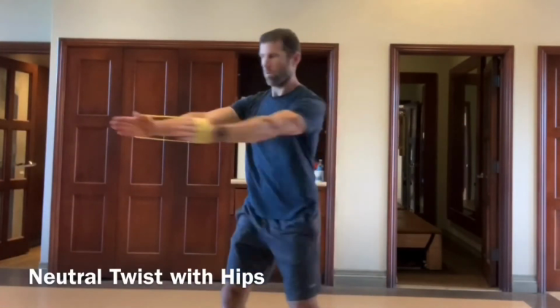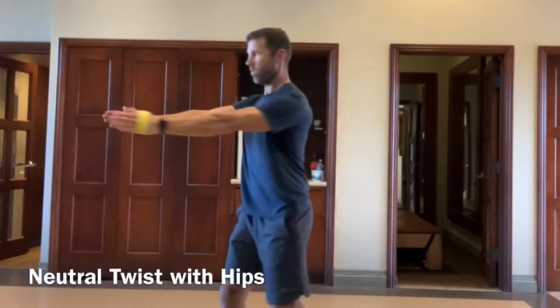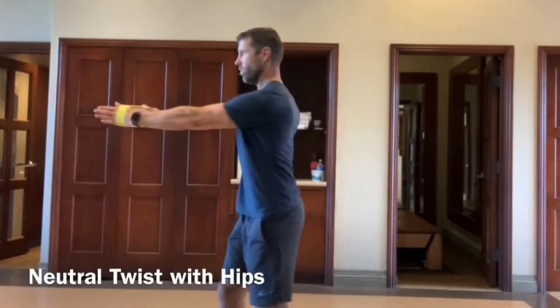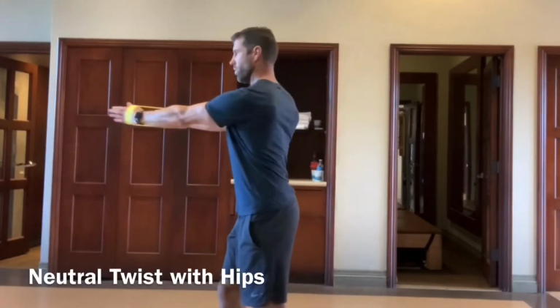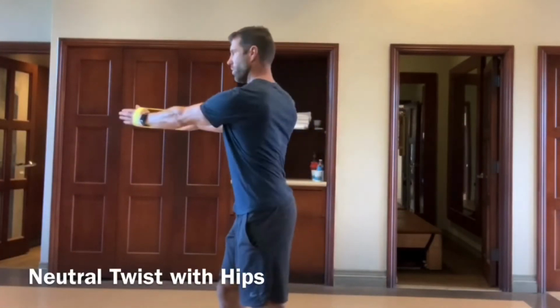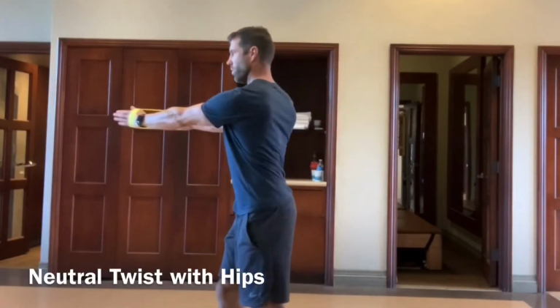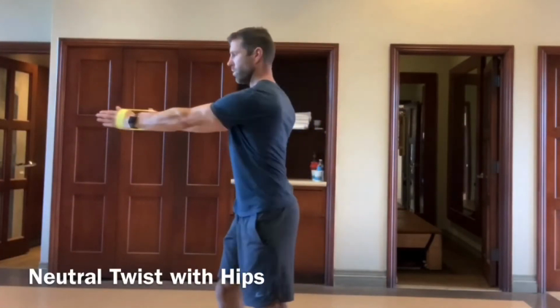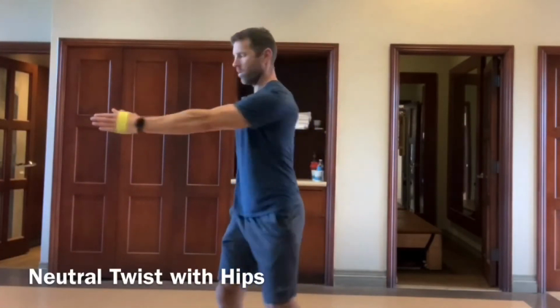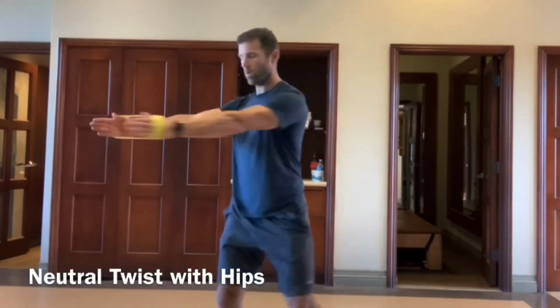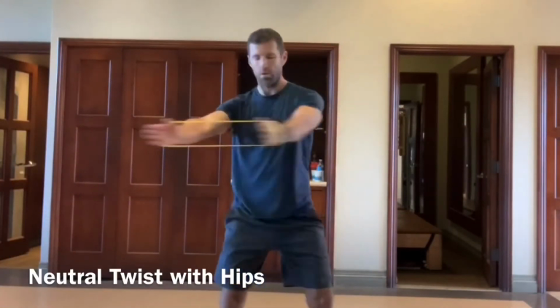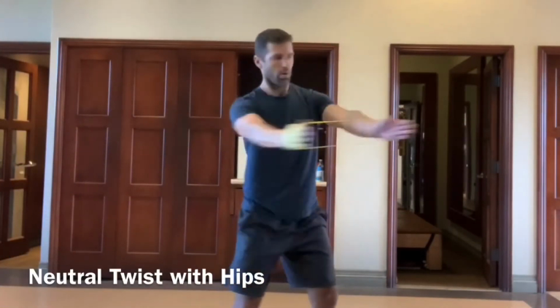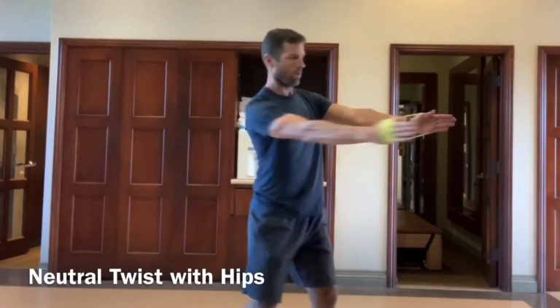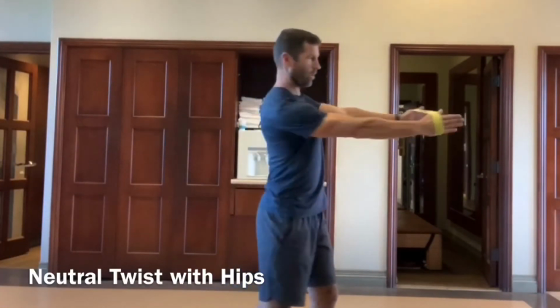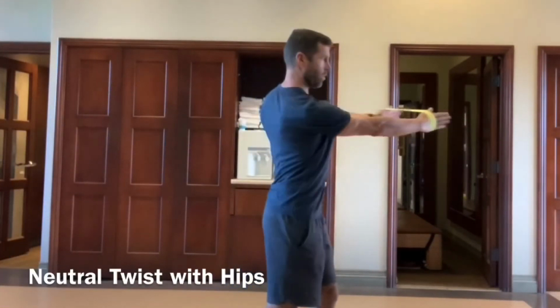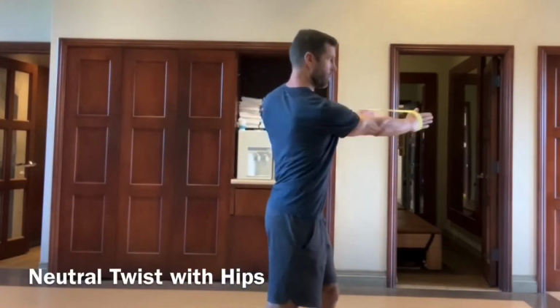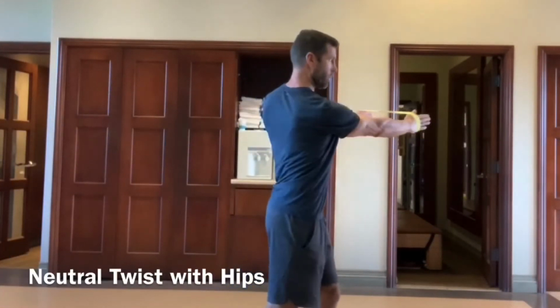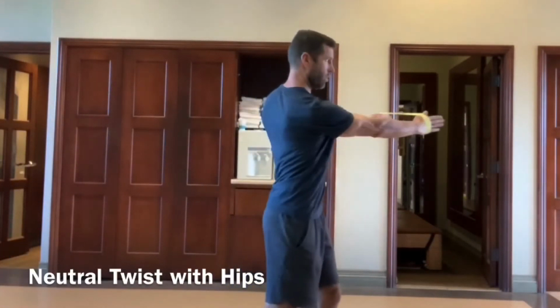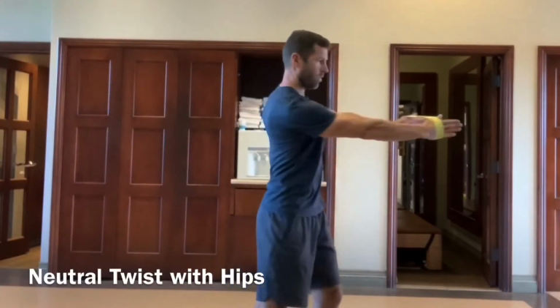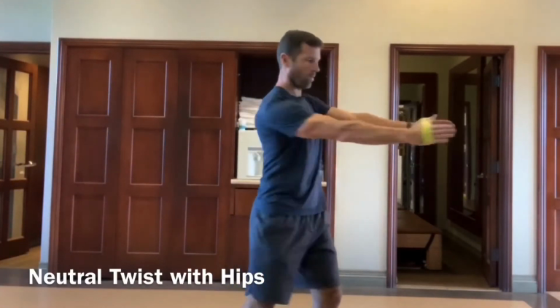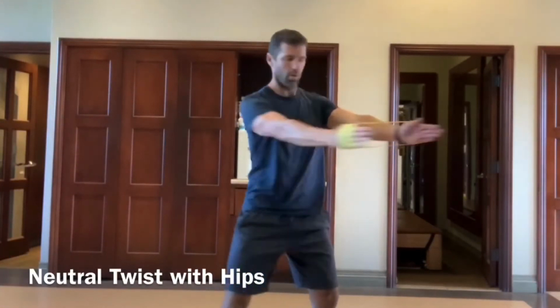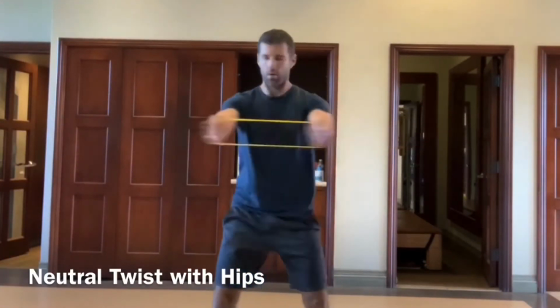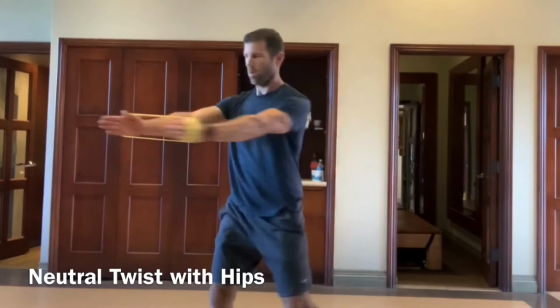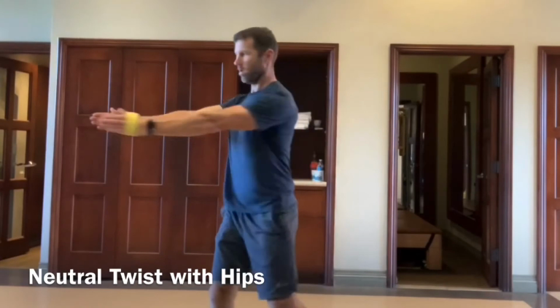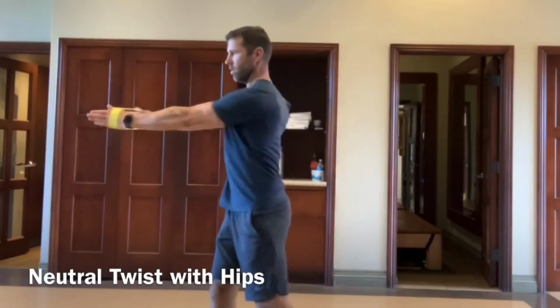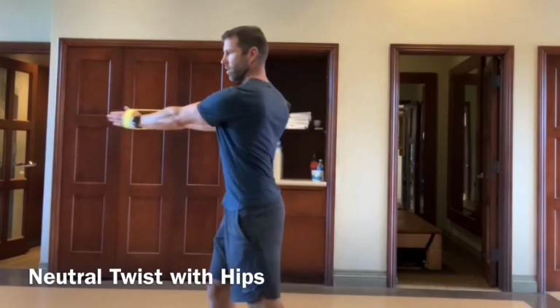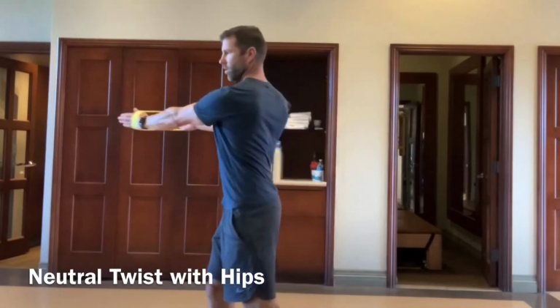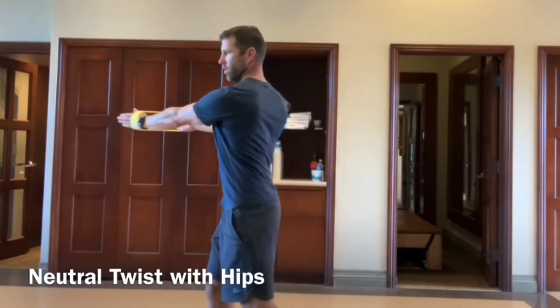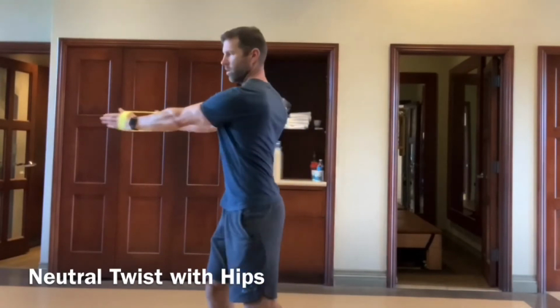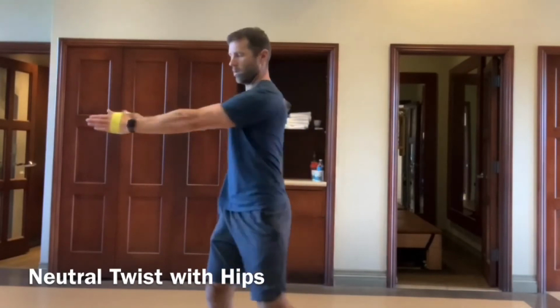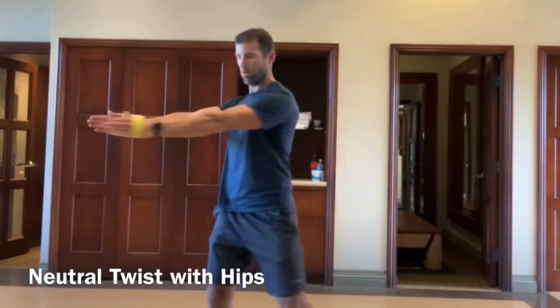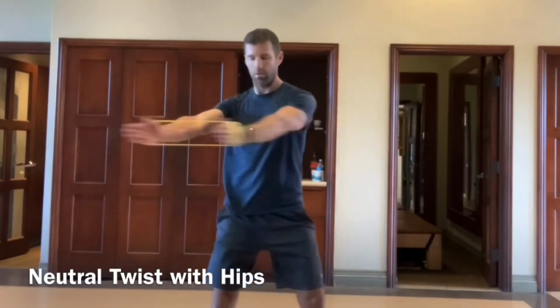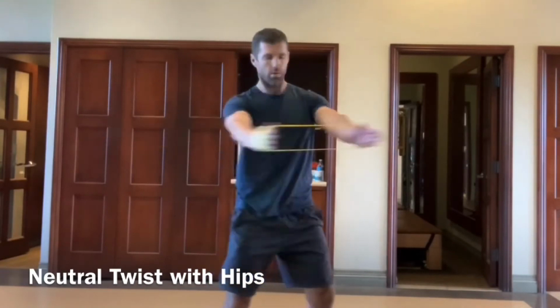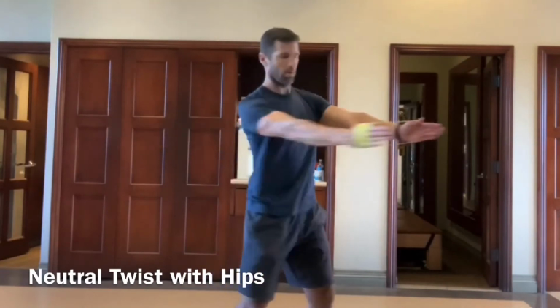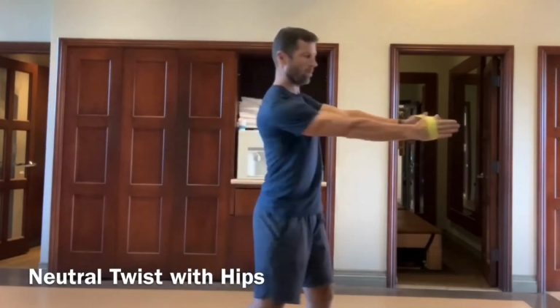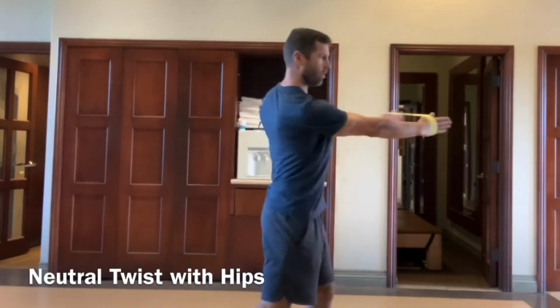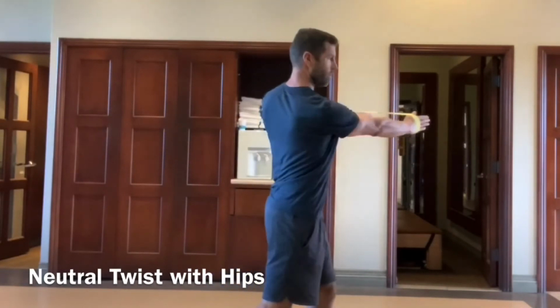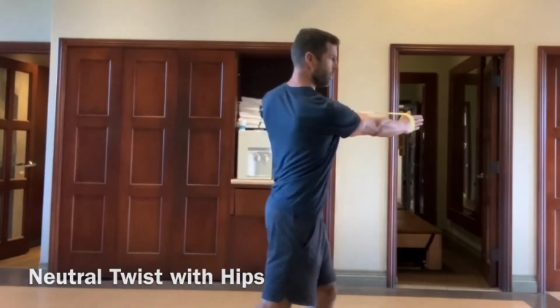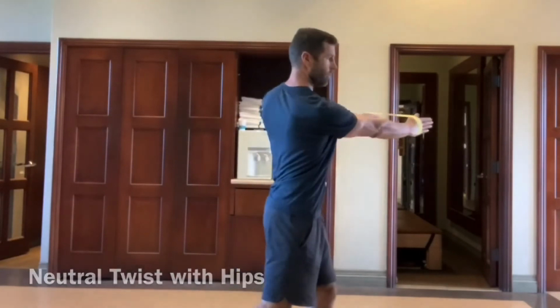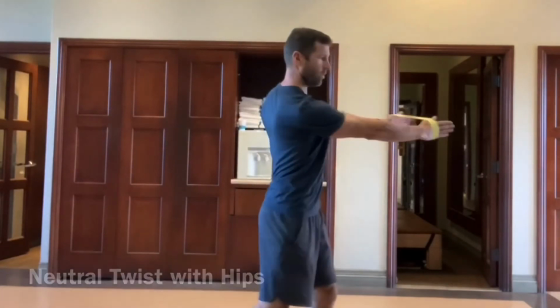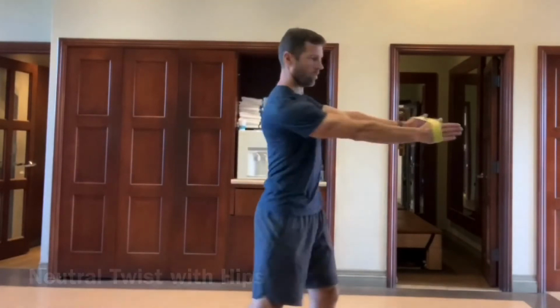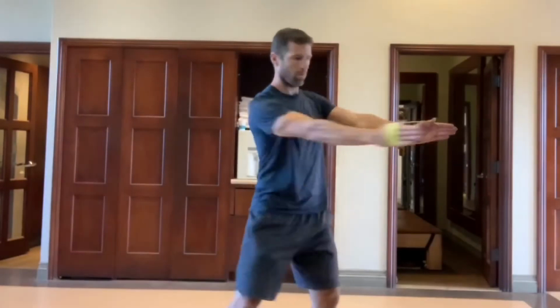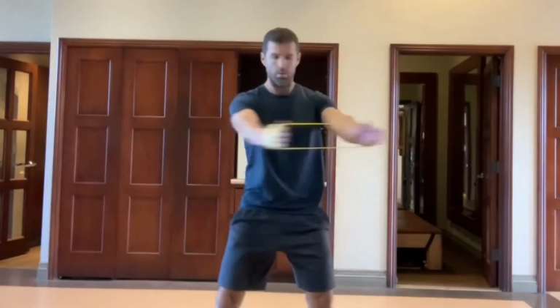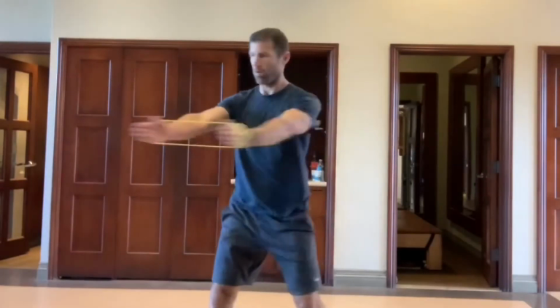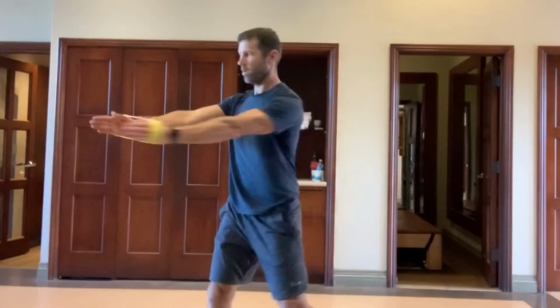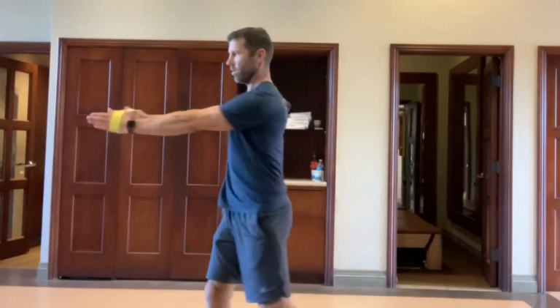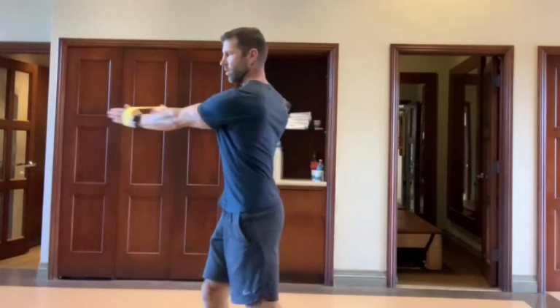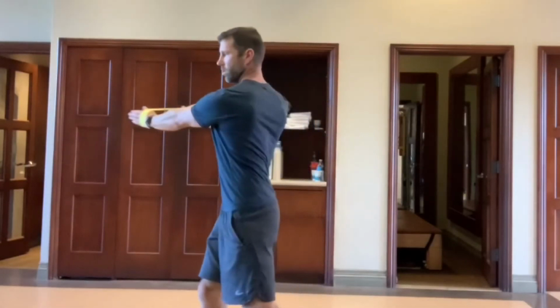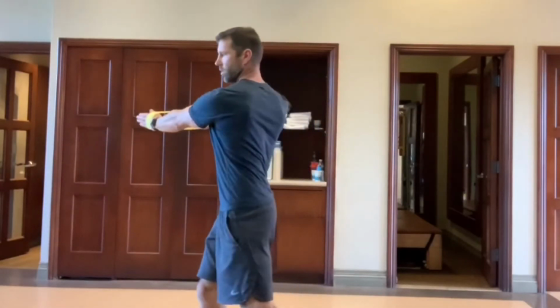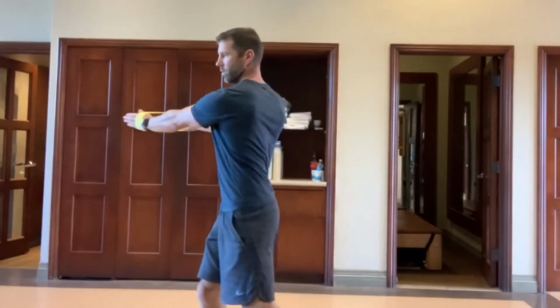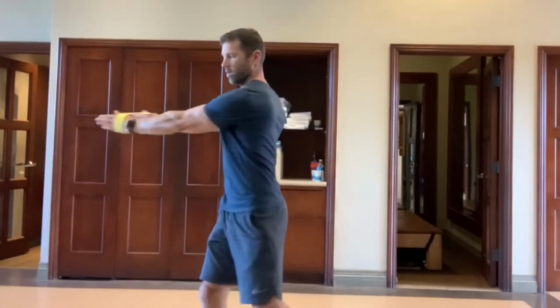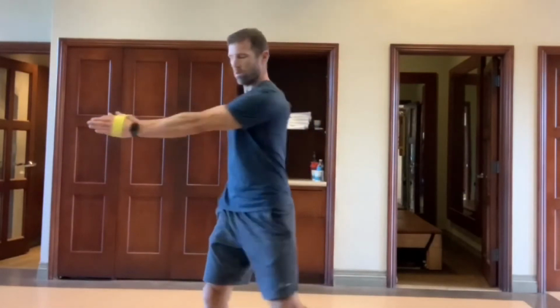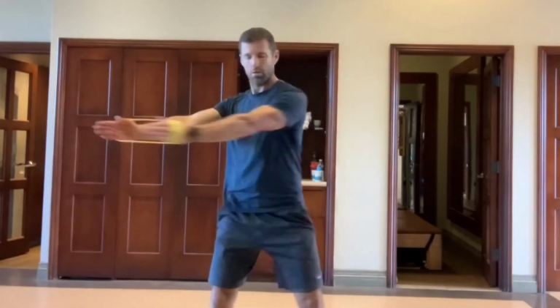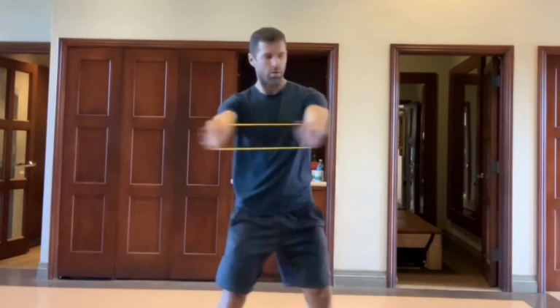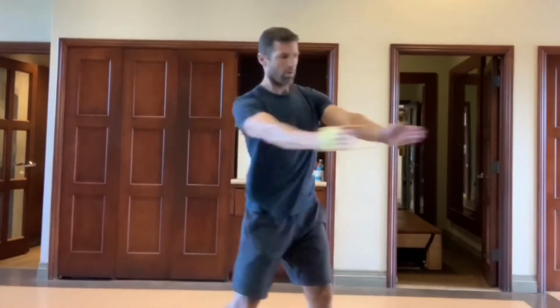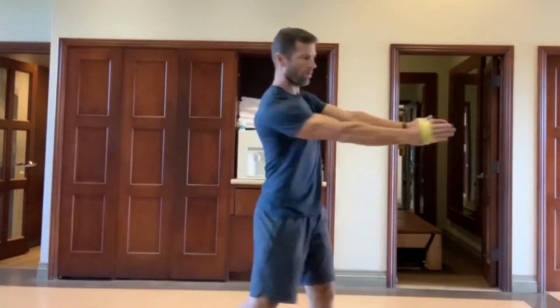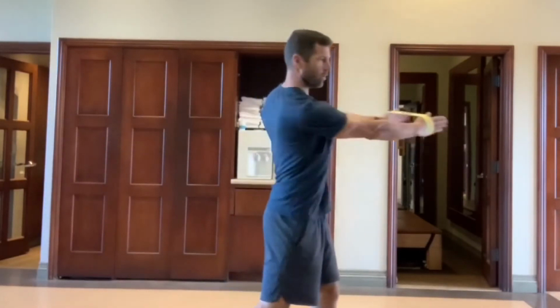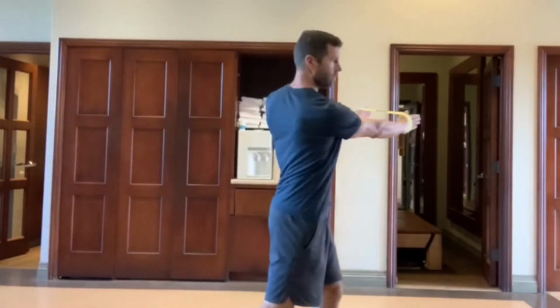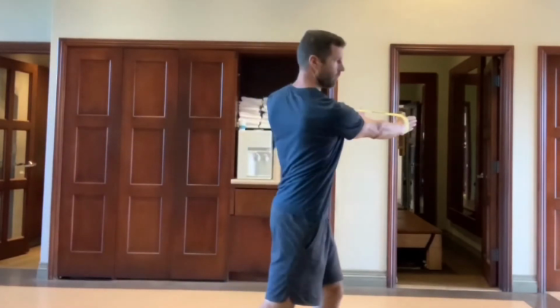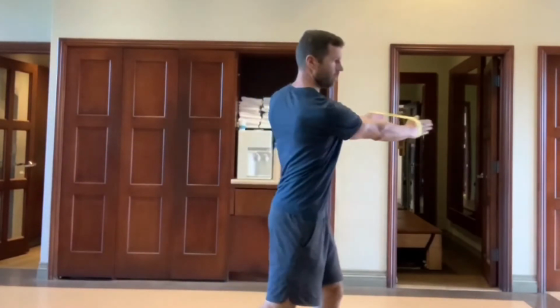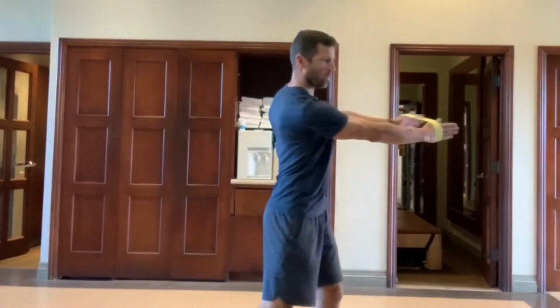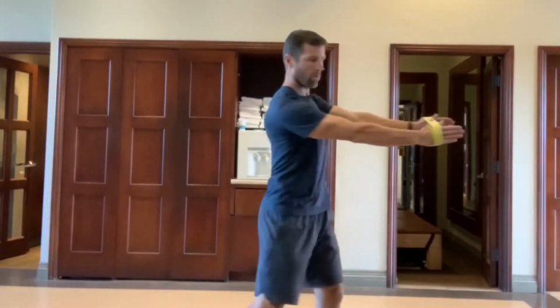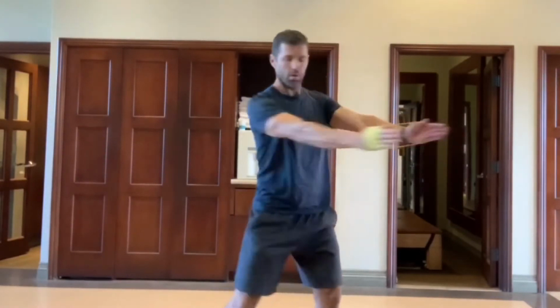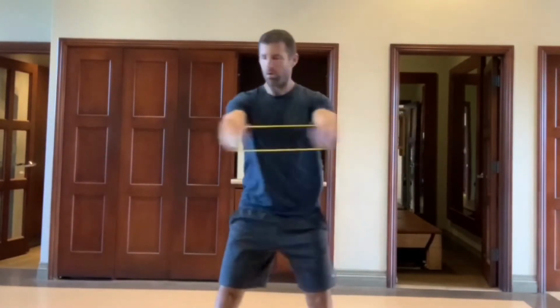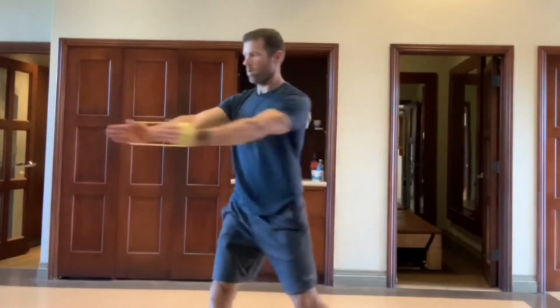Now we're going to add some hips and legs. This will just enhance the one that we just worked on and add a little bit more body integration as we tie it all together.